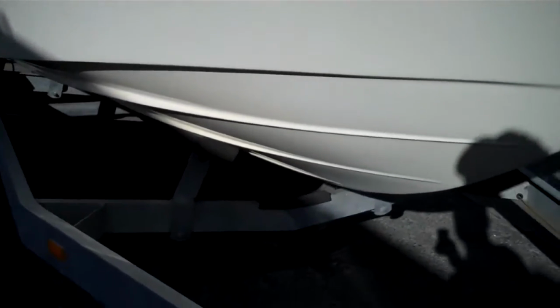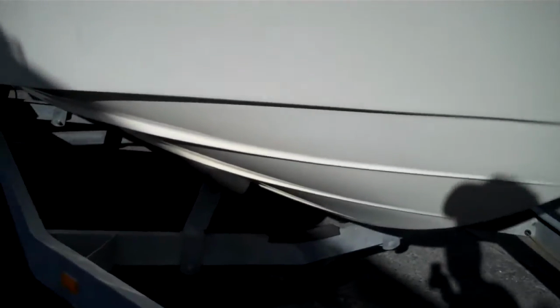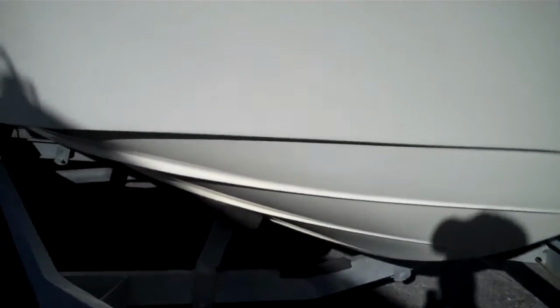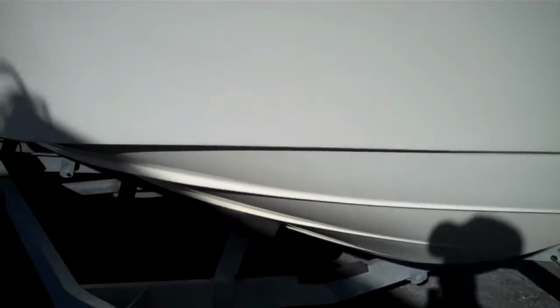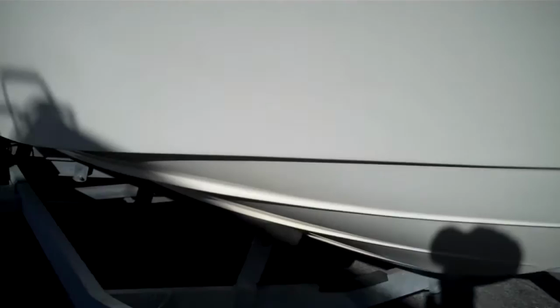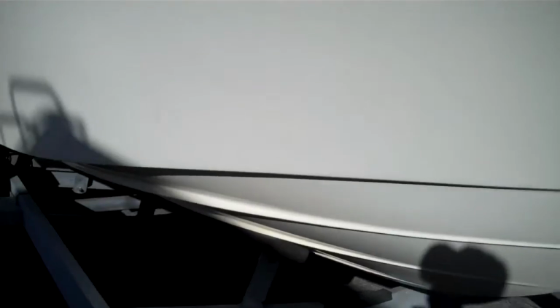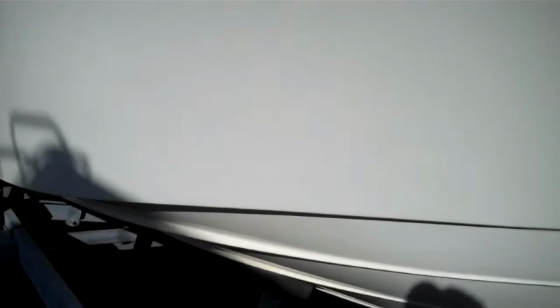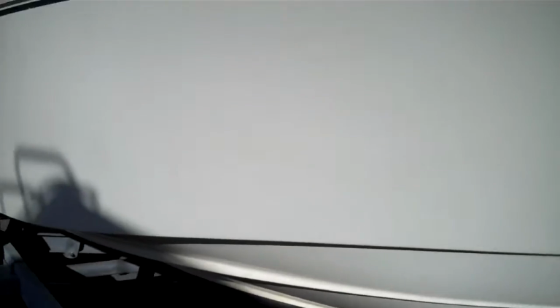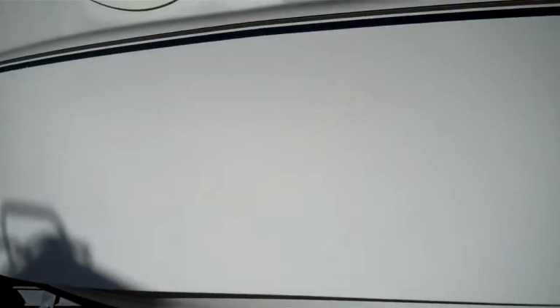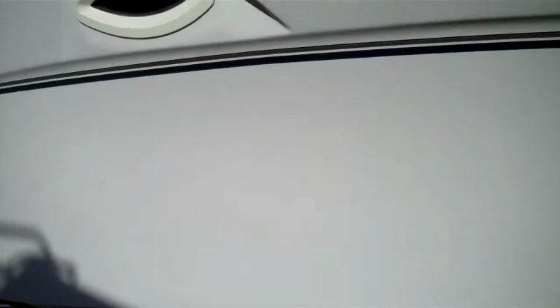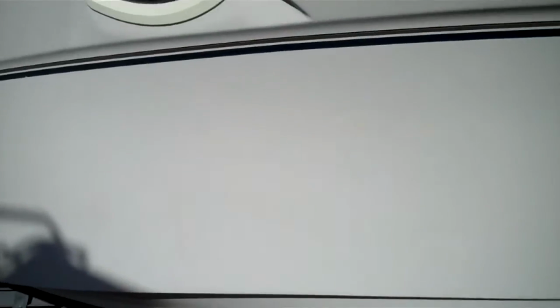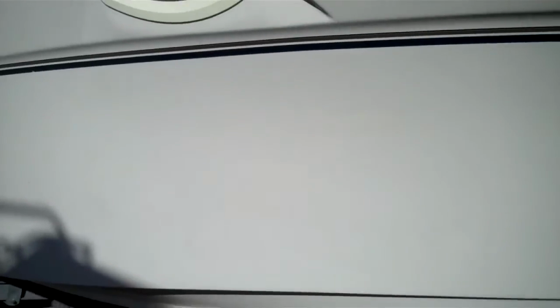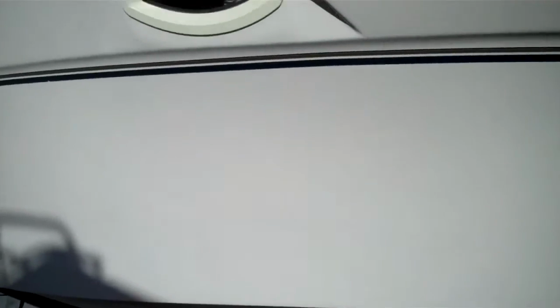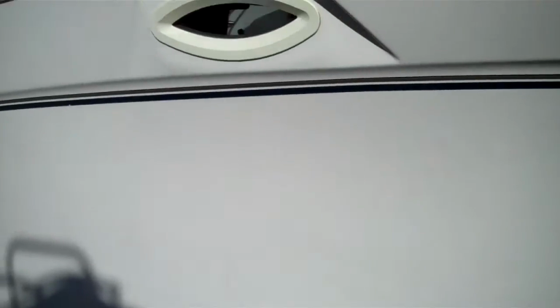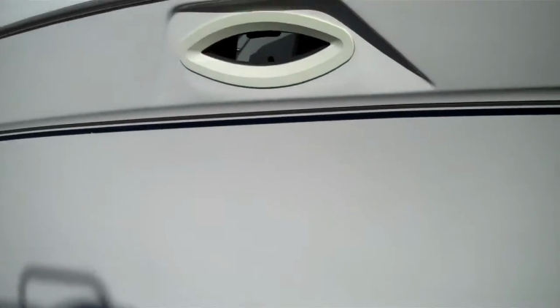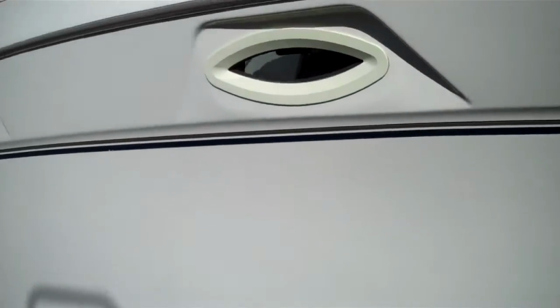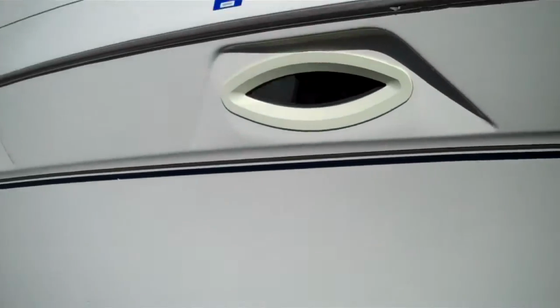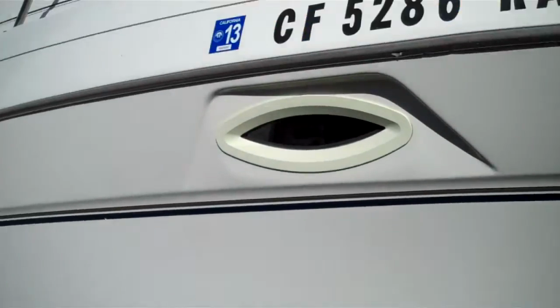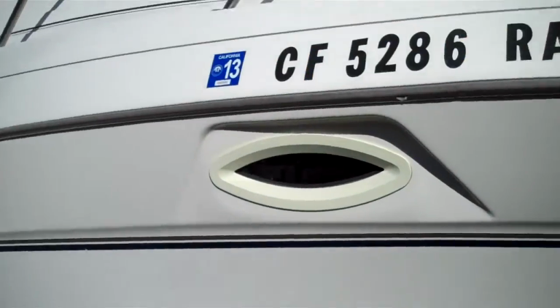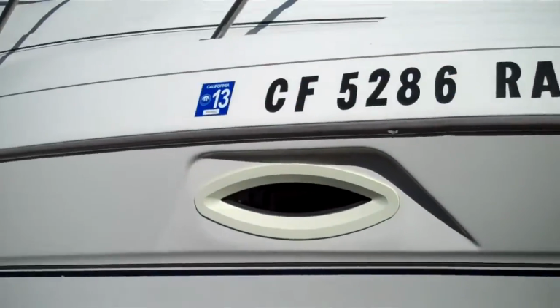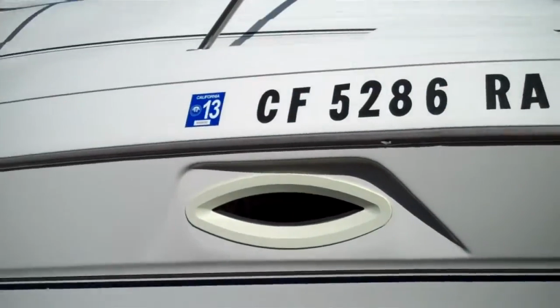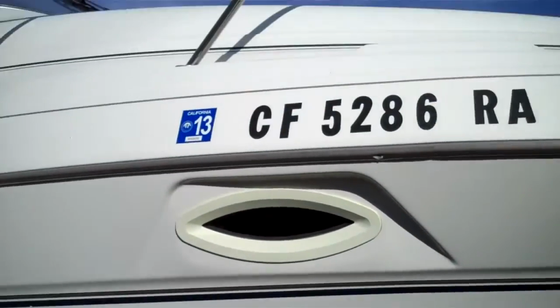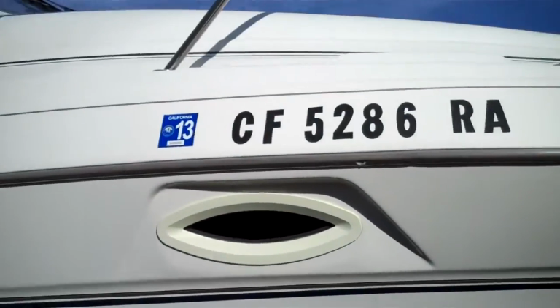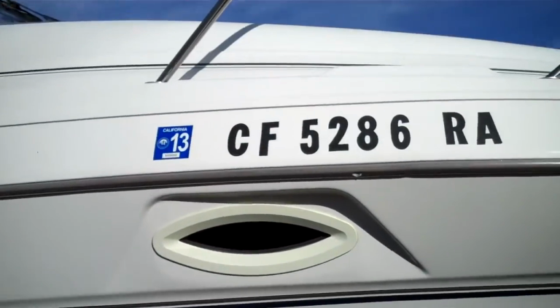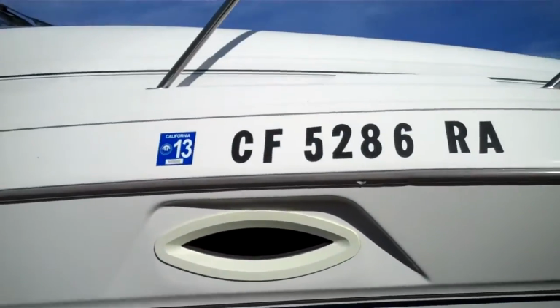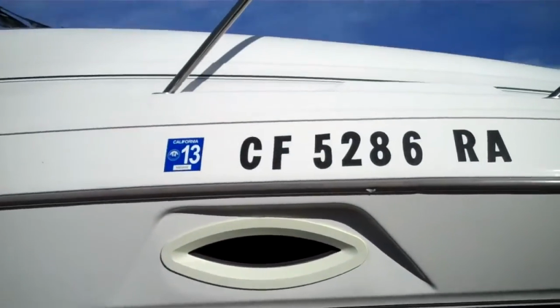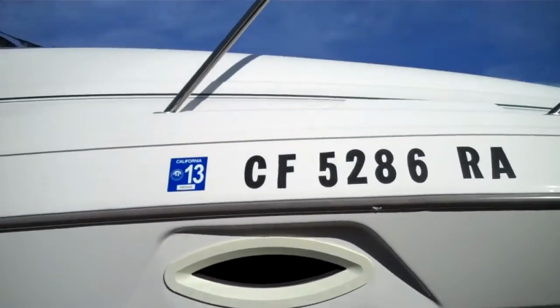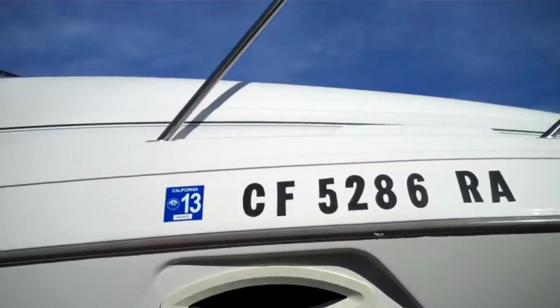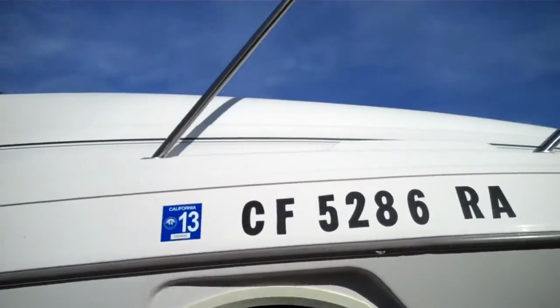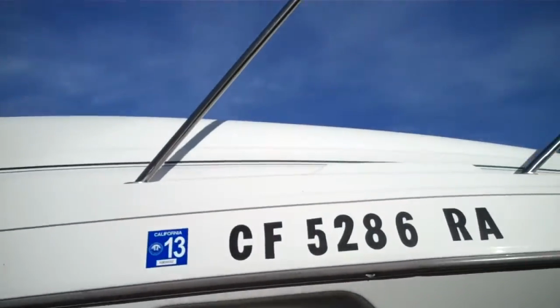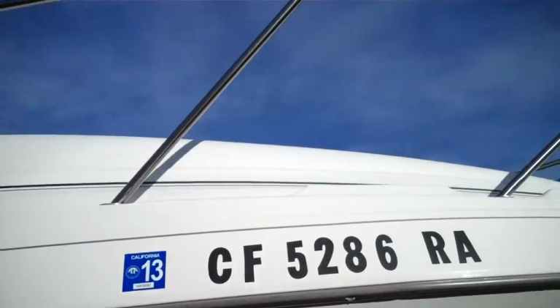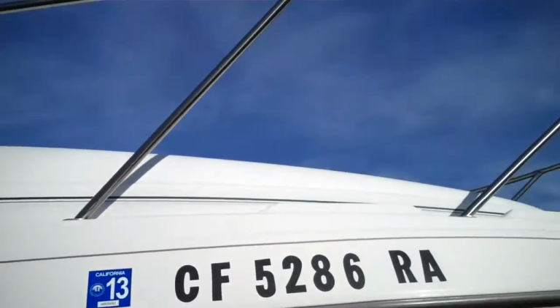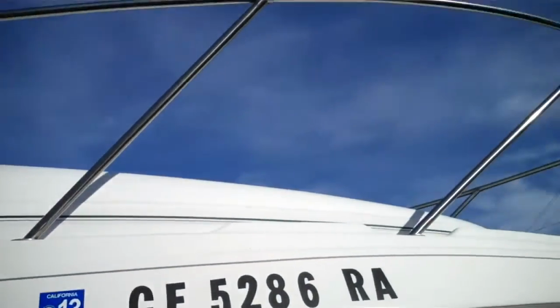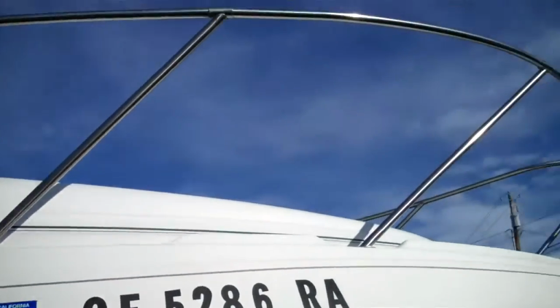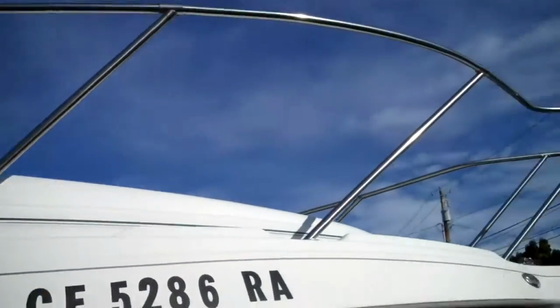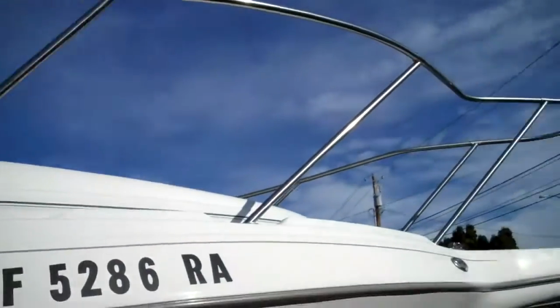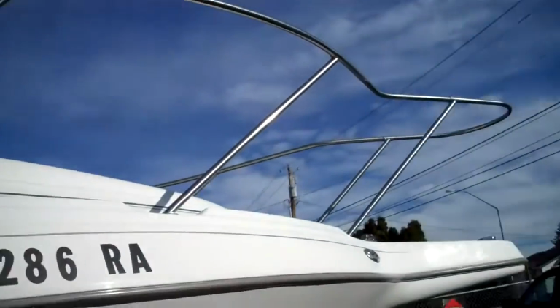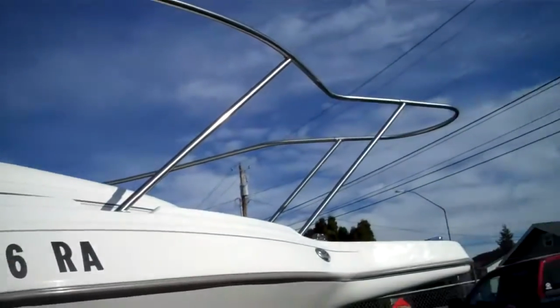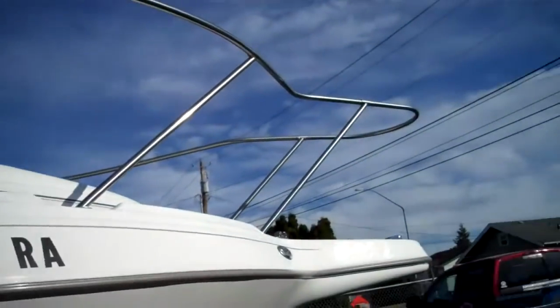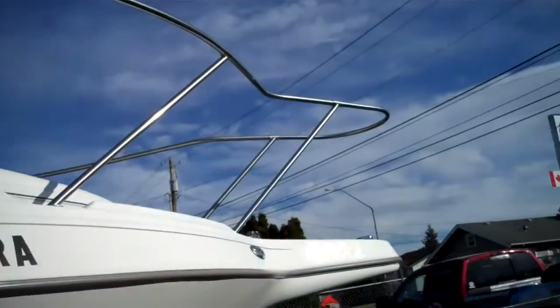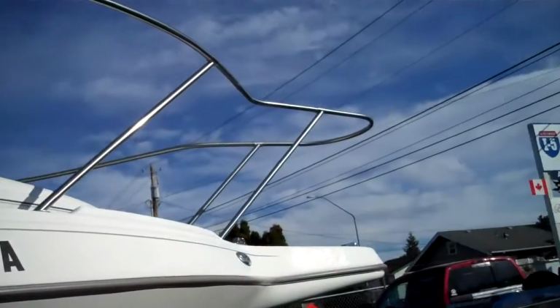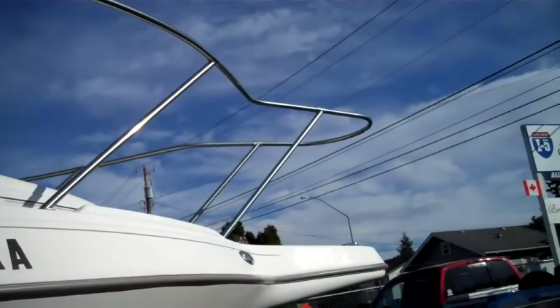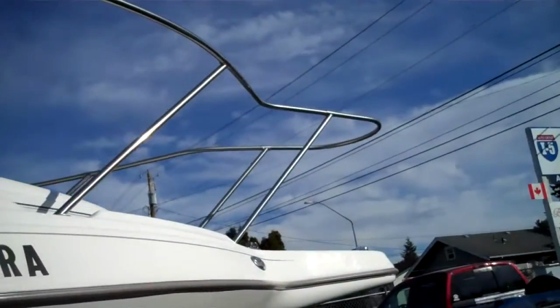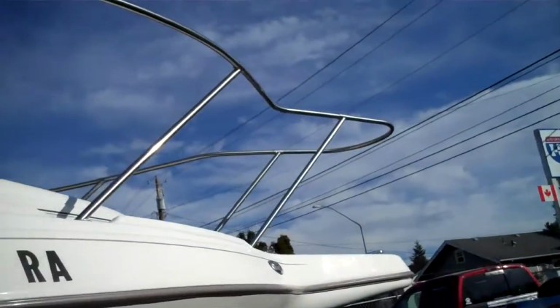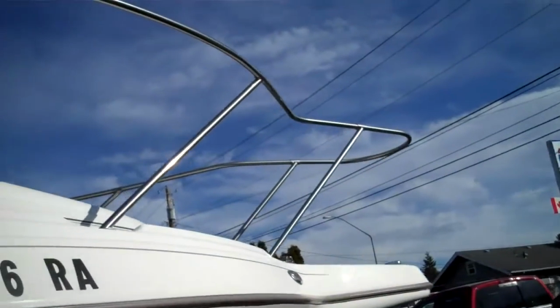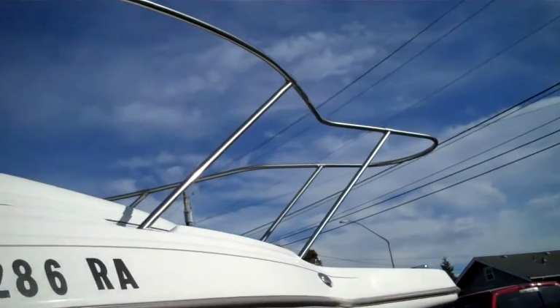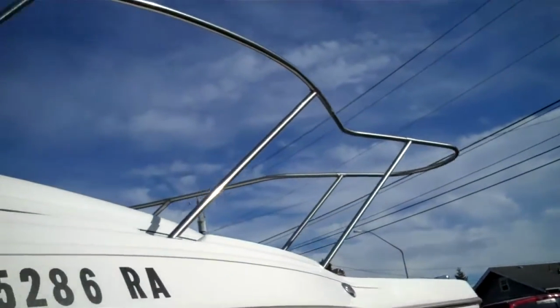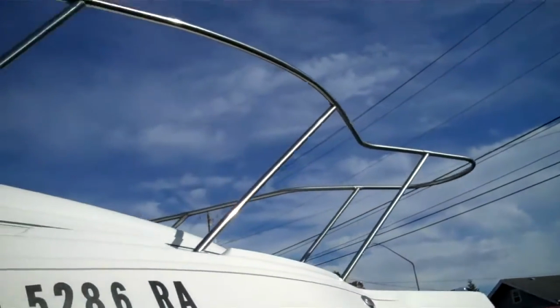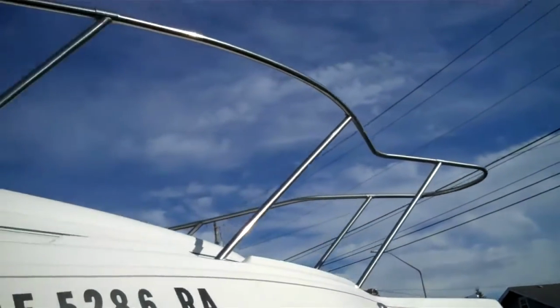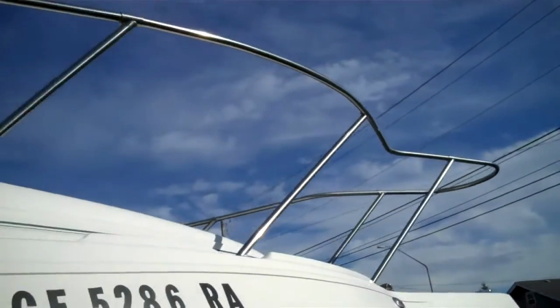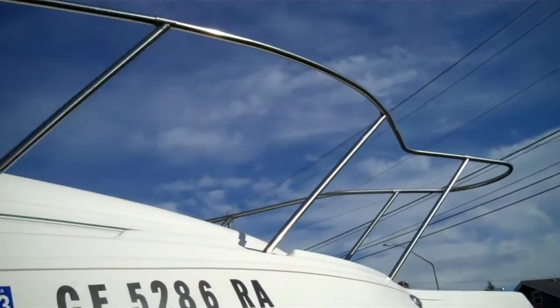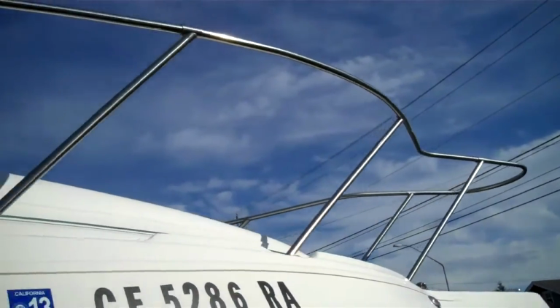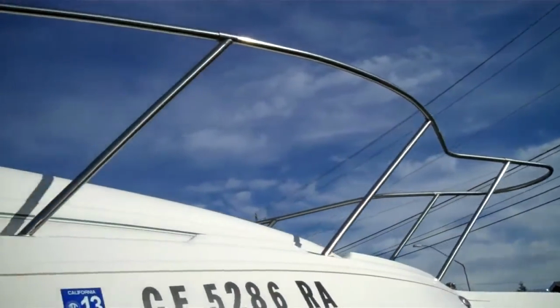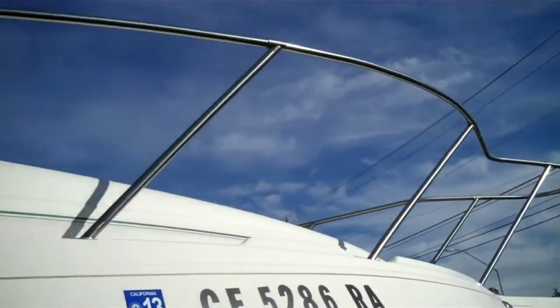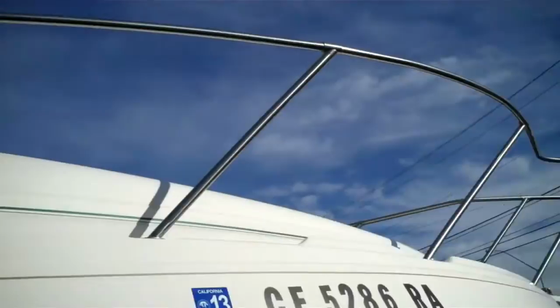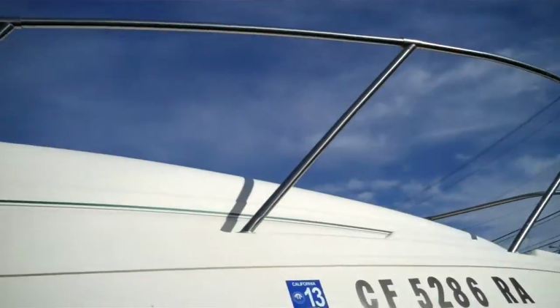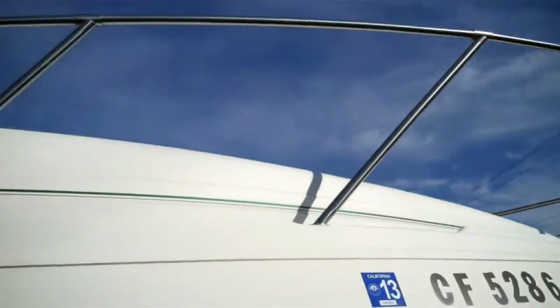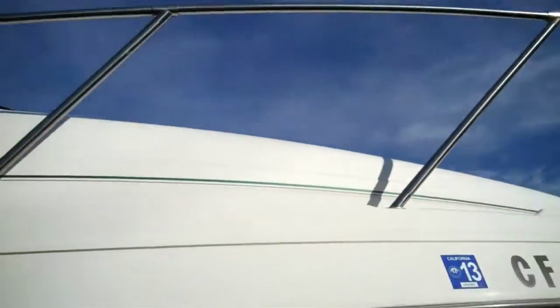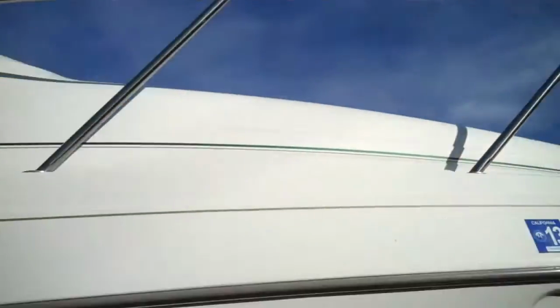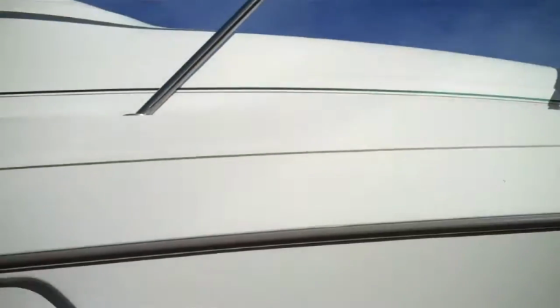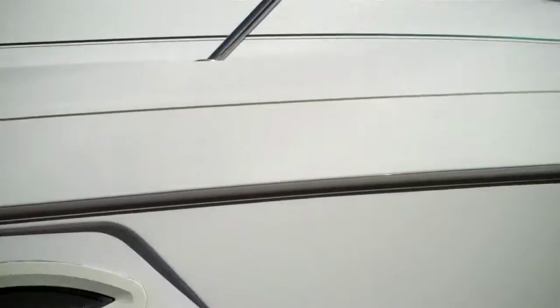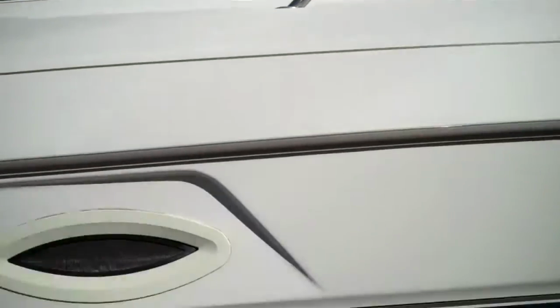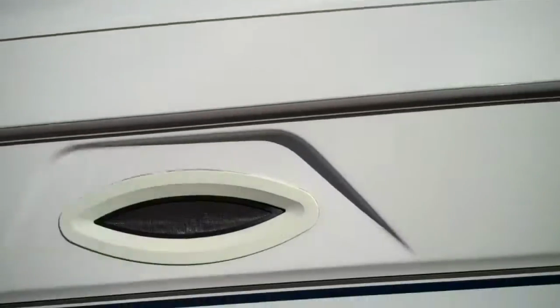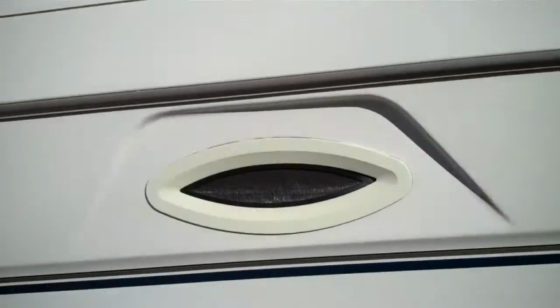Galvanized tandem trailer, of course. Maxim's done an excellent job — the railings are stainless steel.